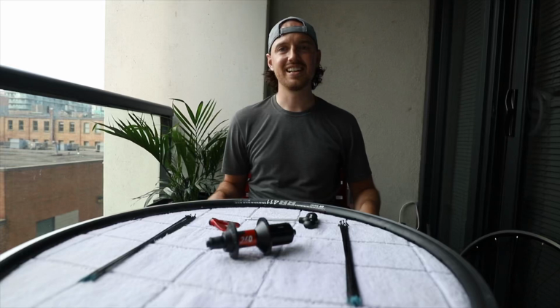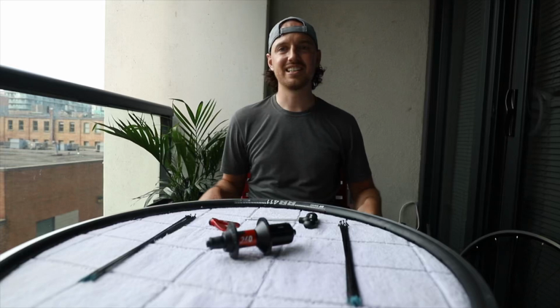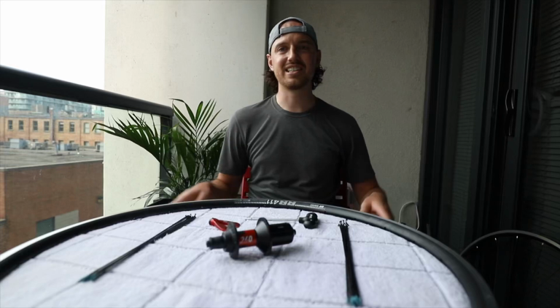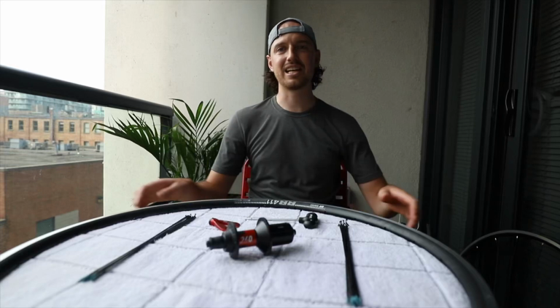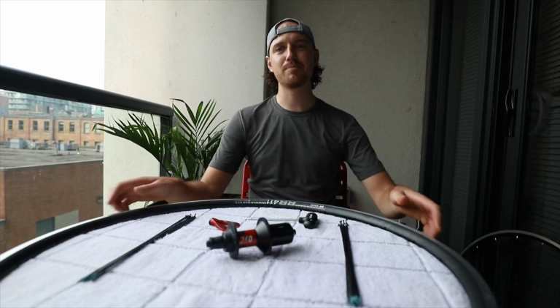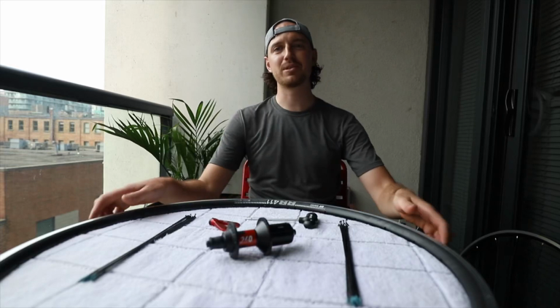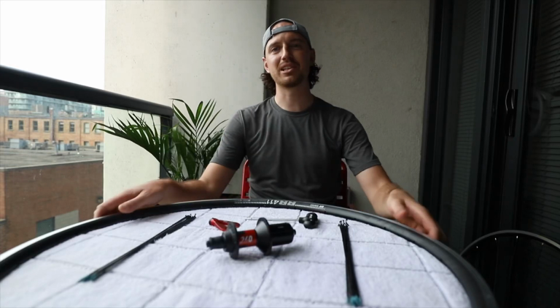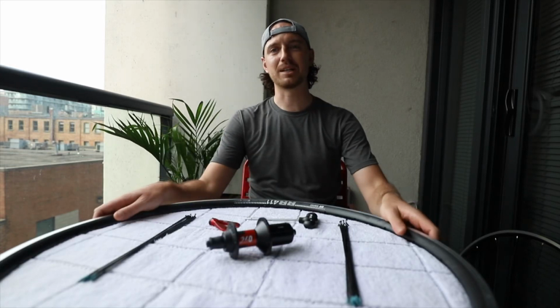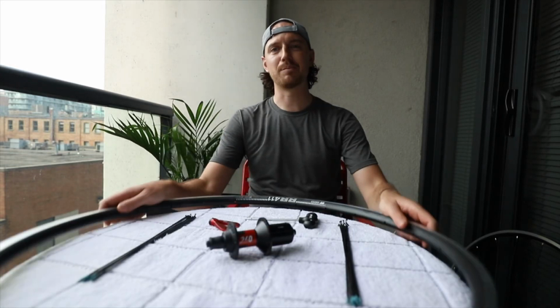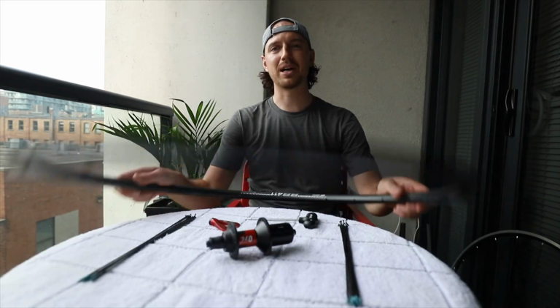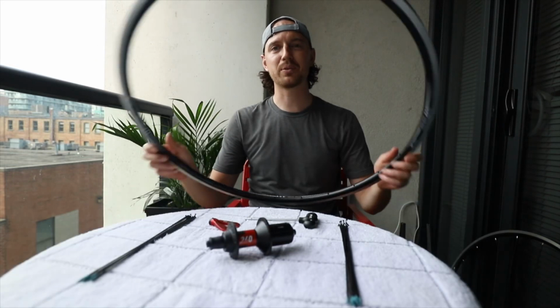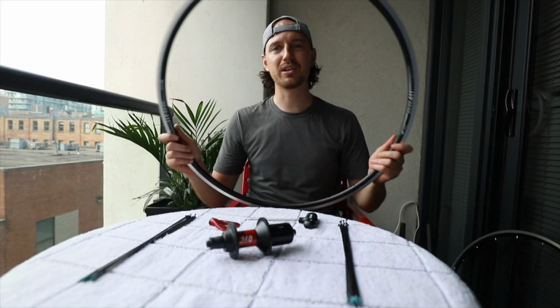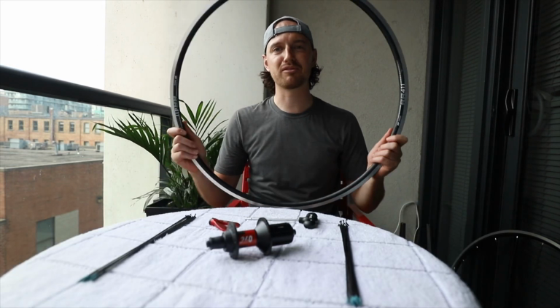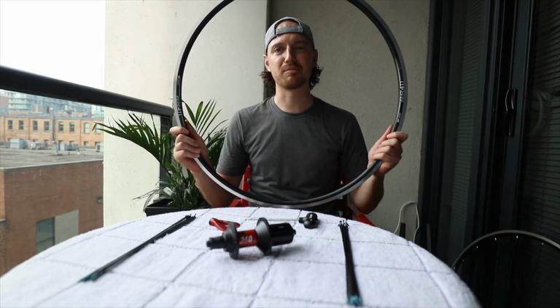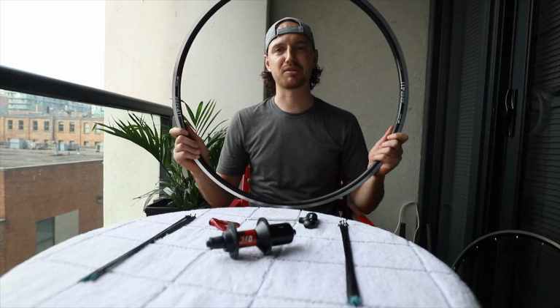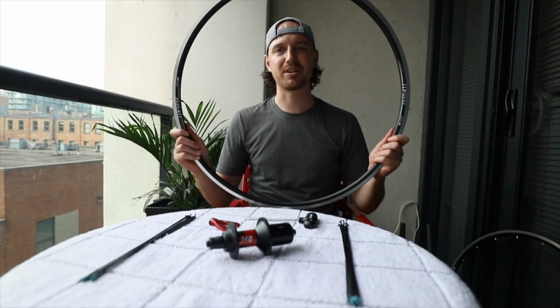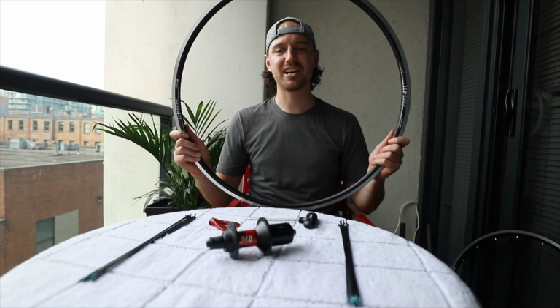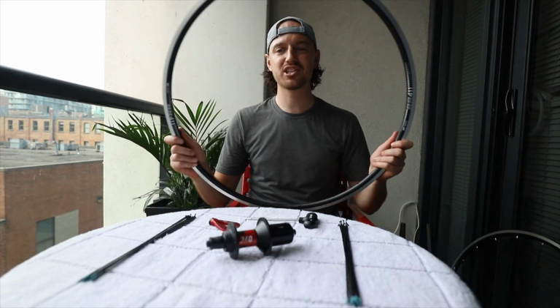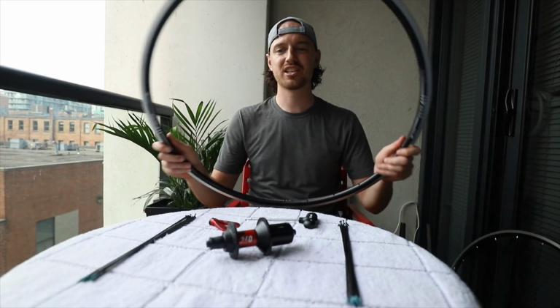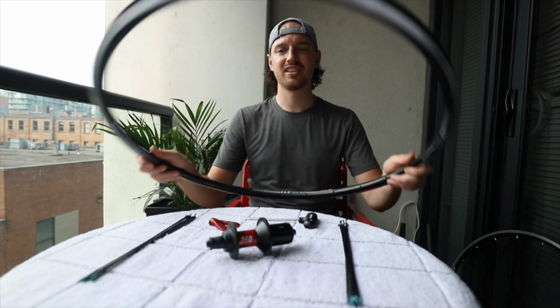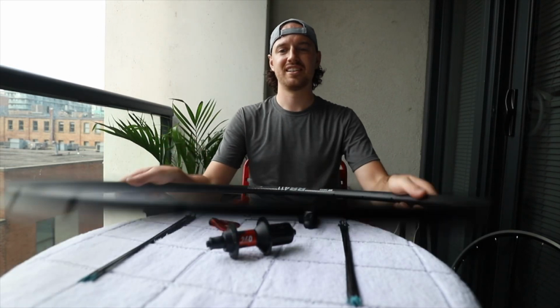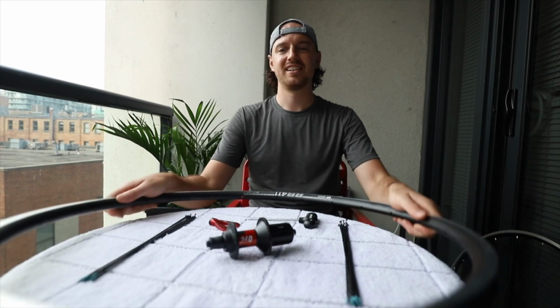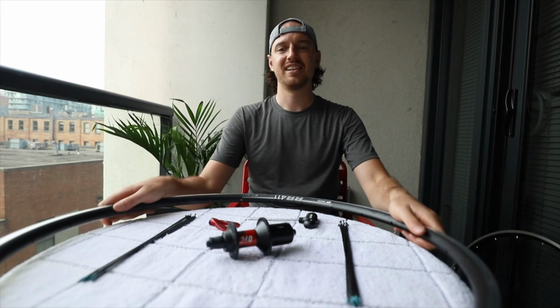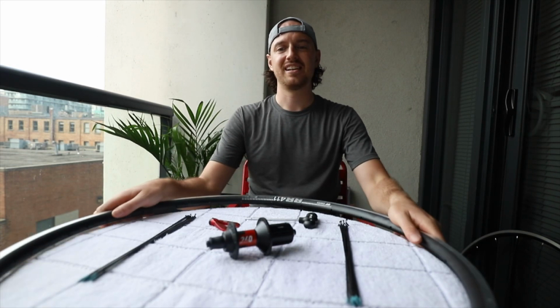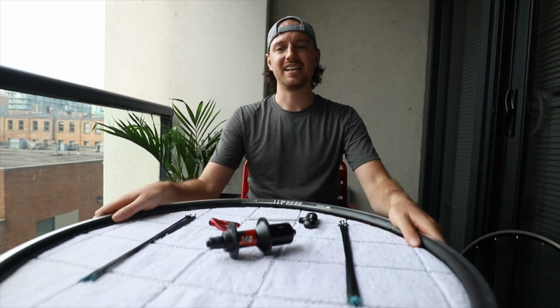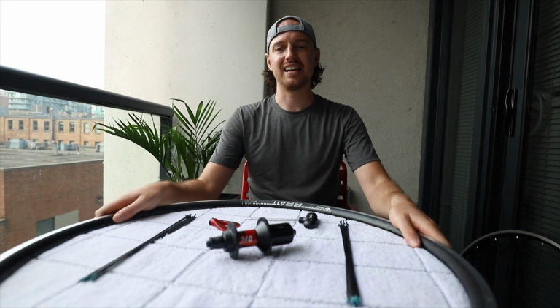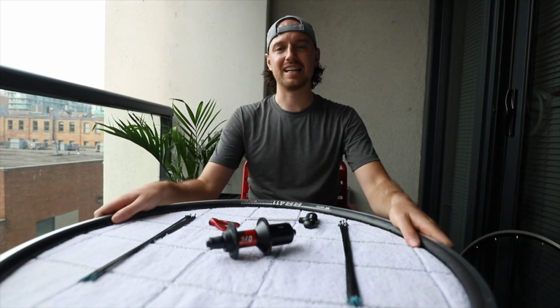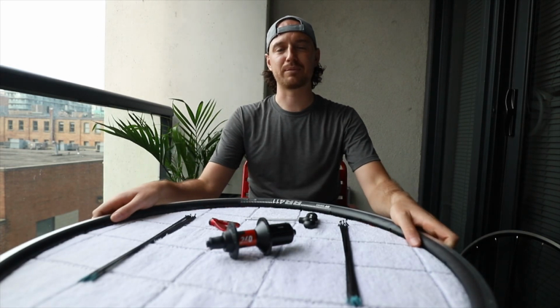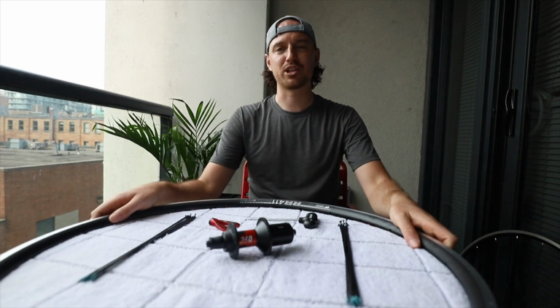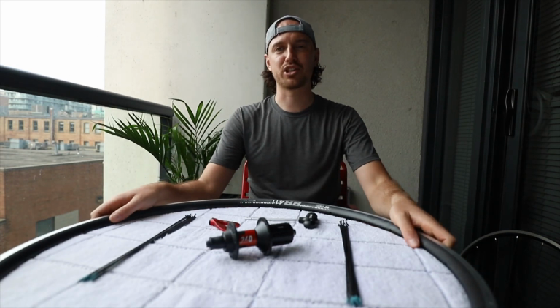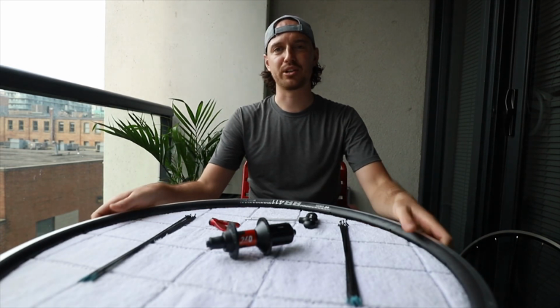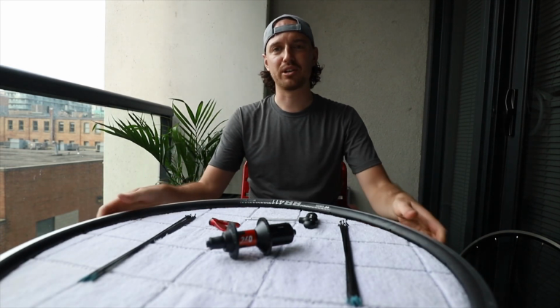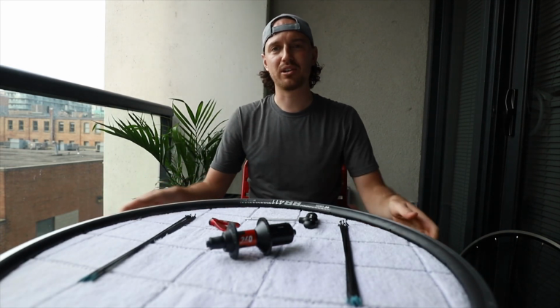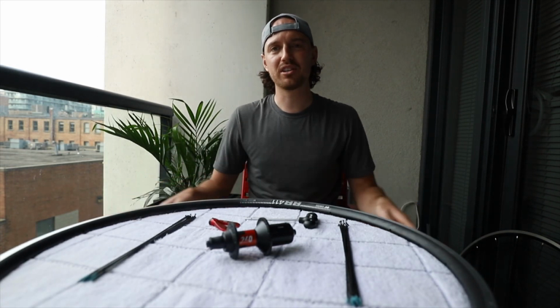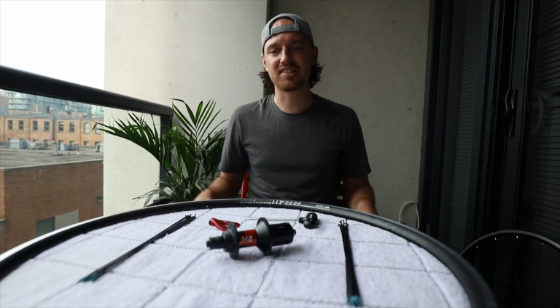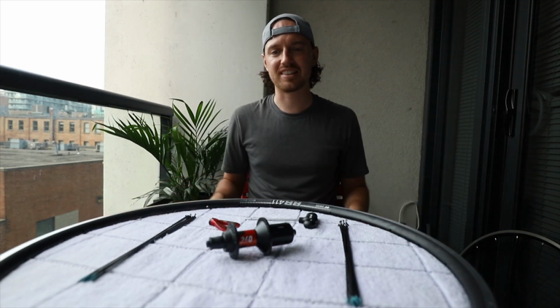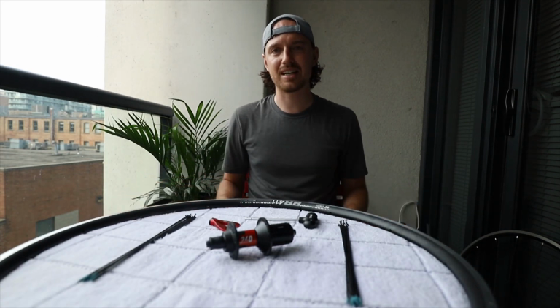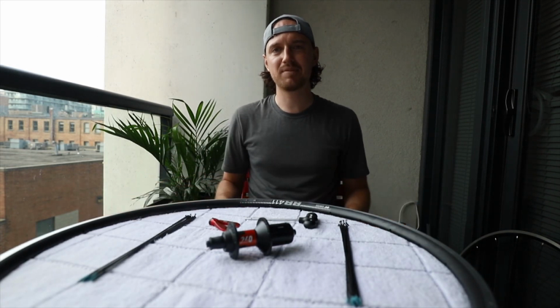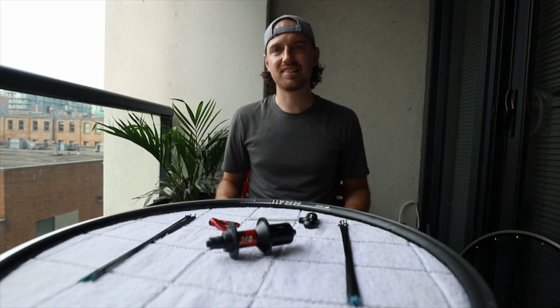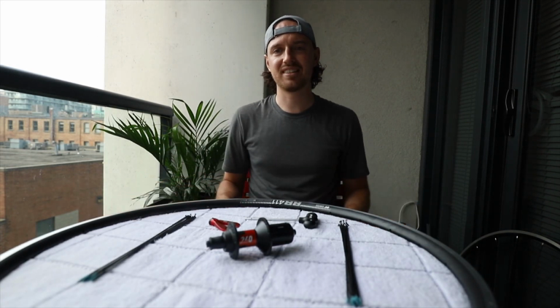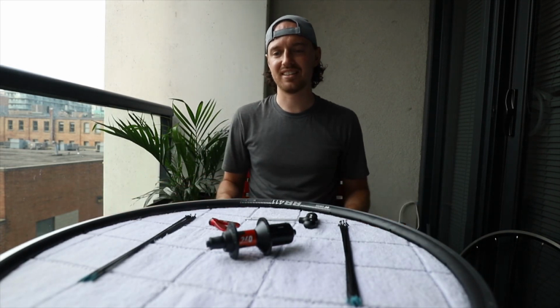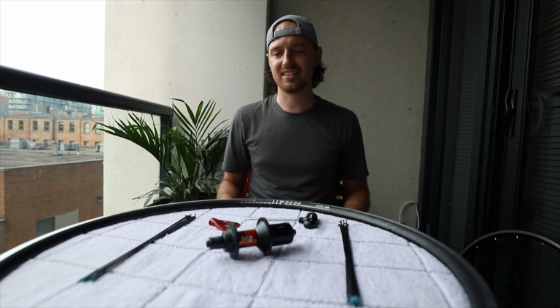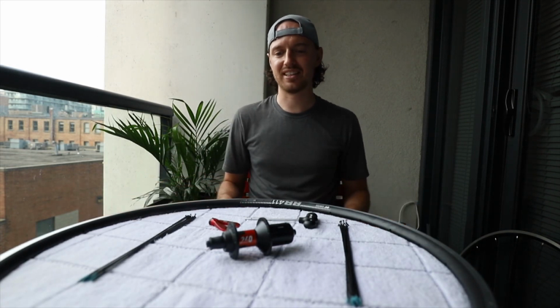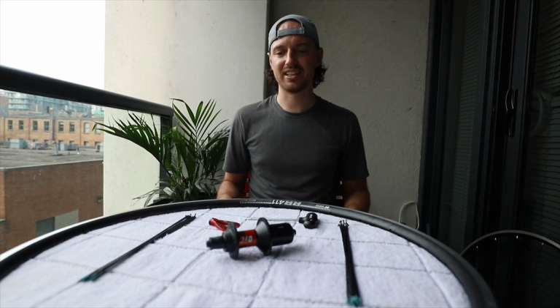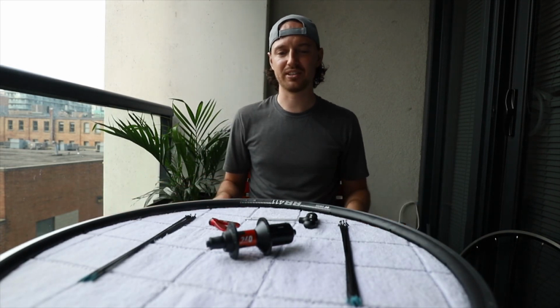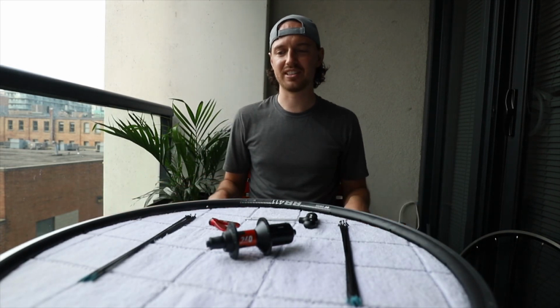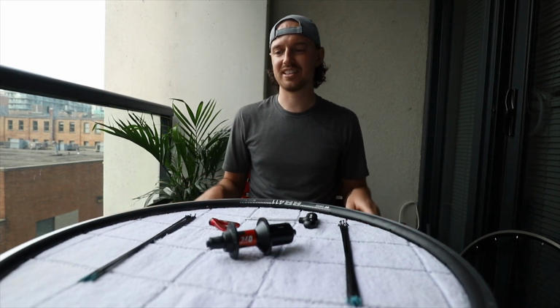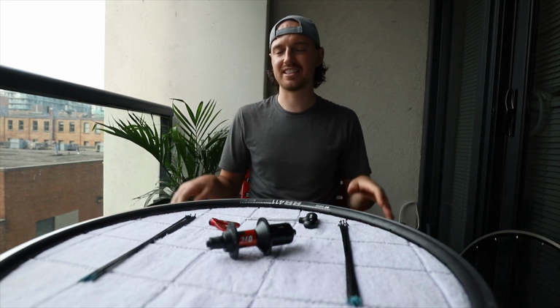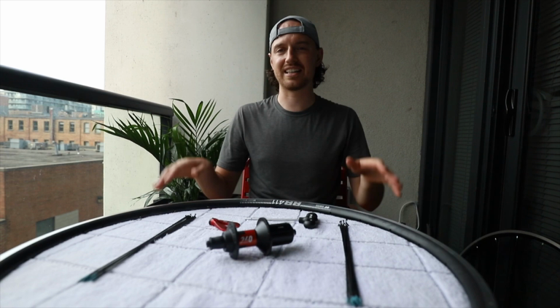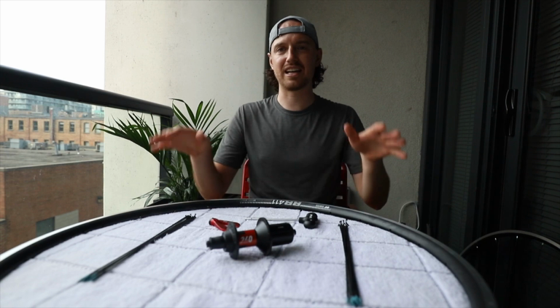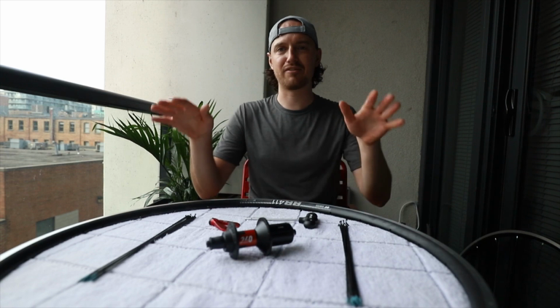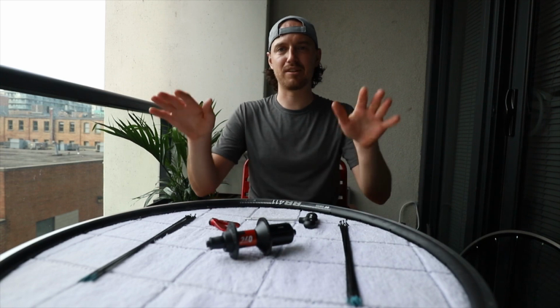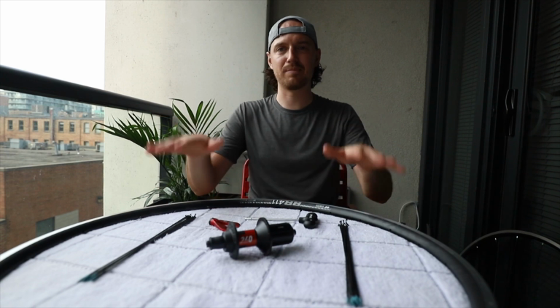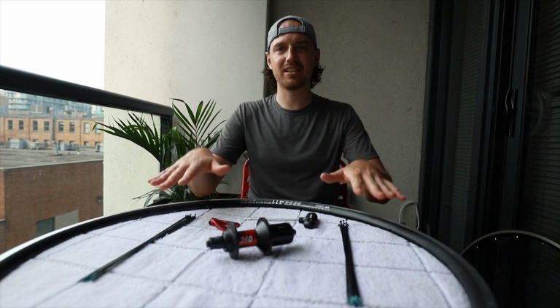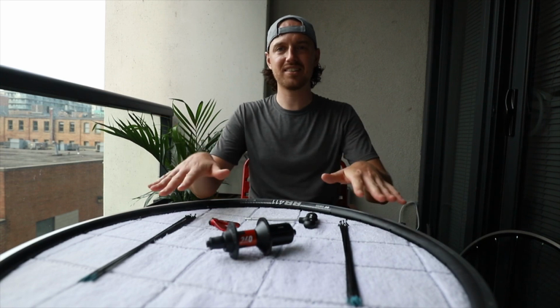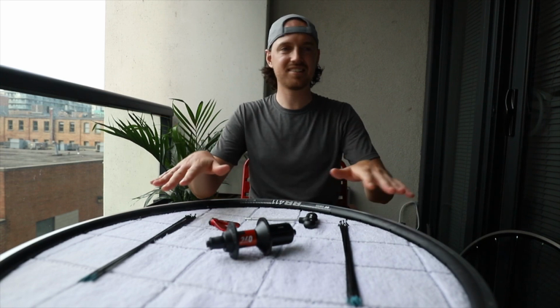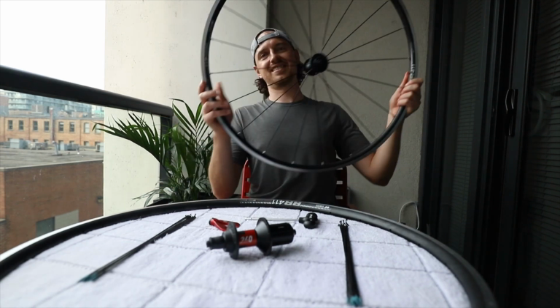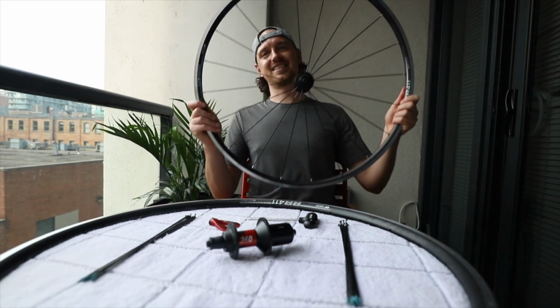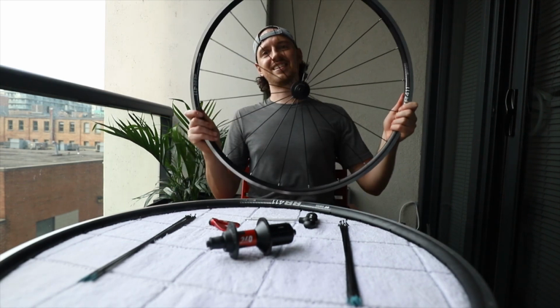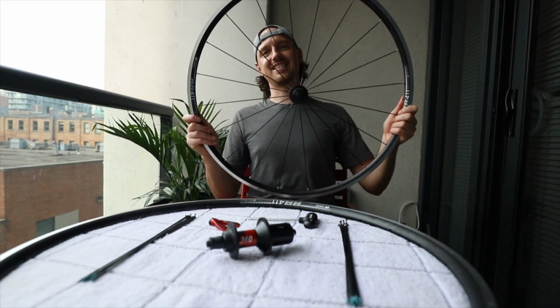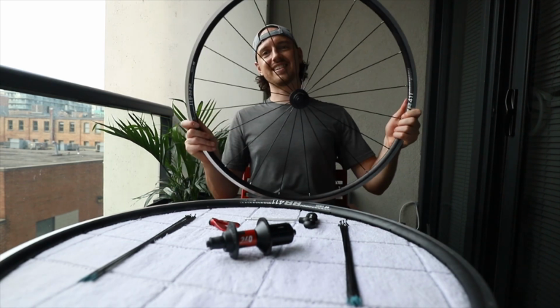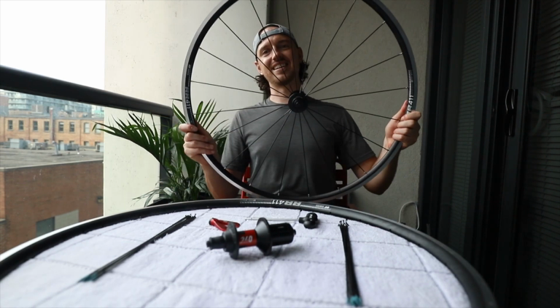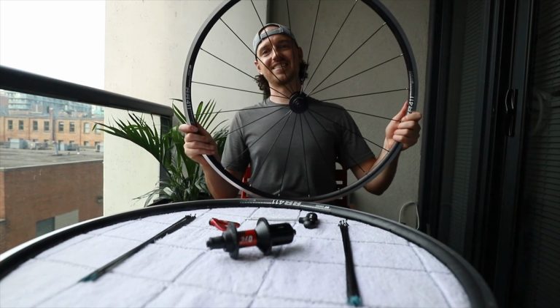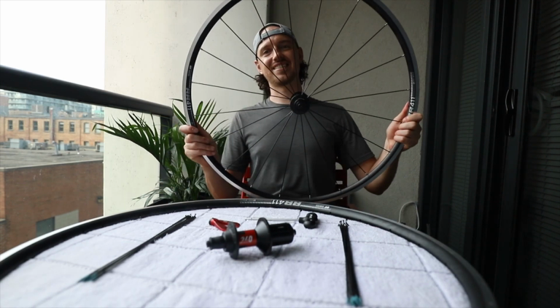Today I'm building a bike wheel from scratch and I'm going to show you all the steps that you'll need to get from this to this.